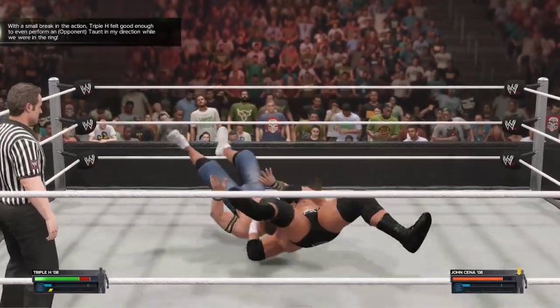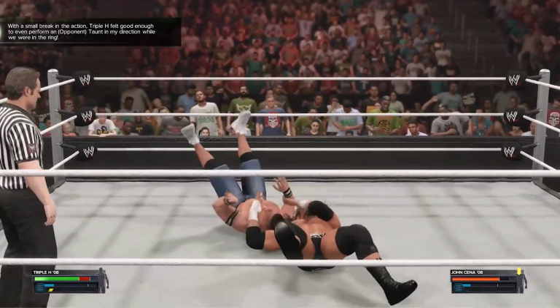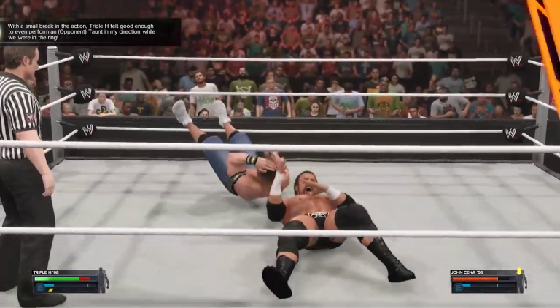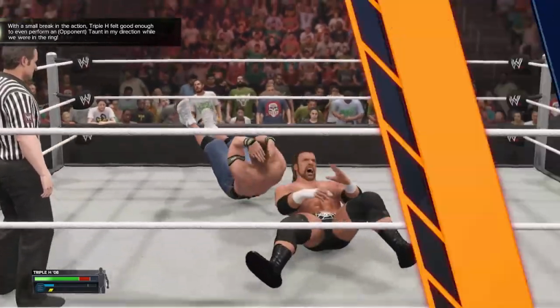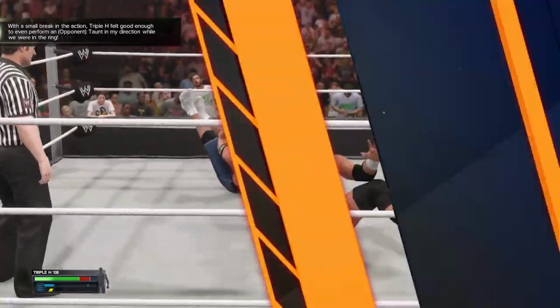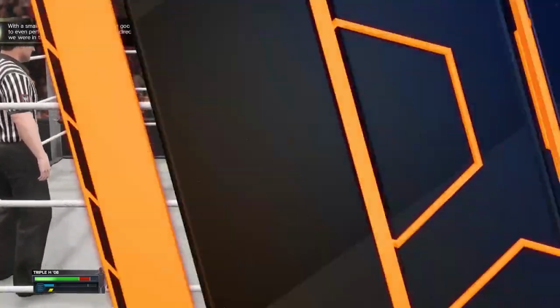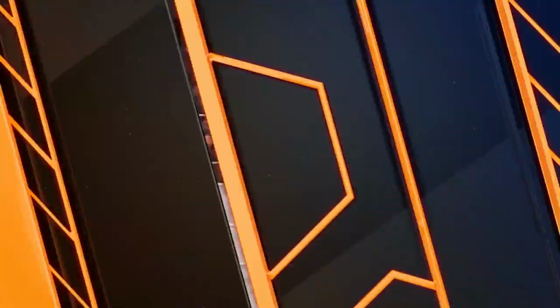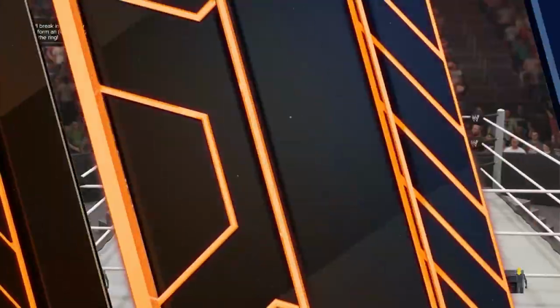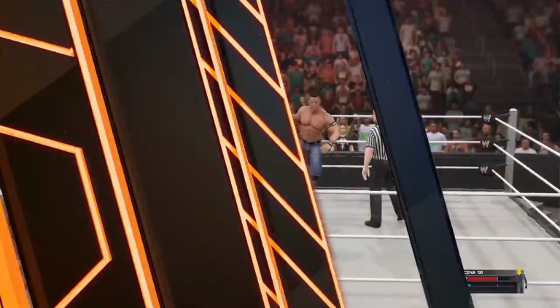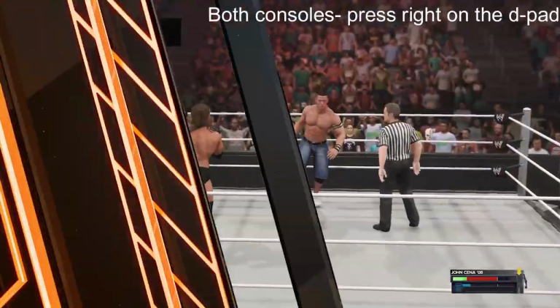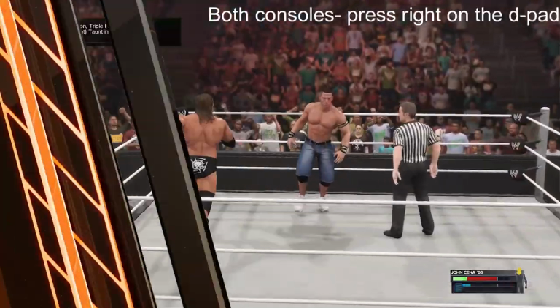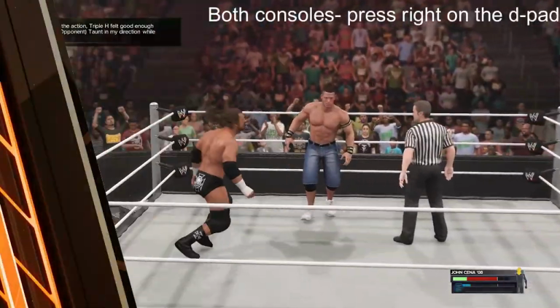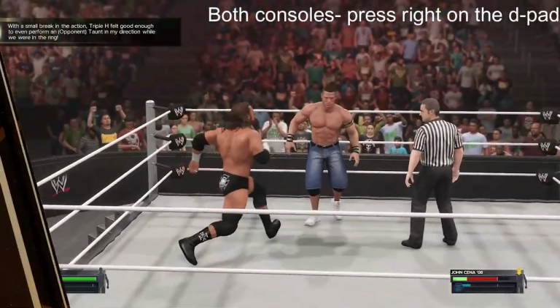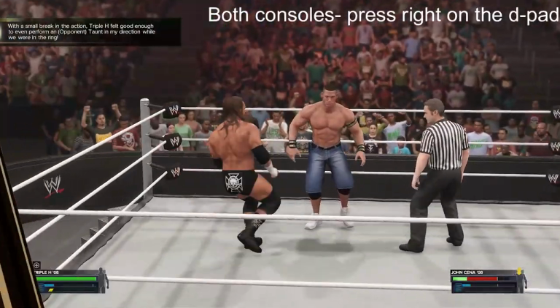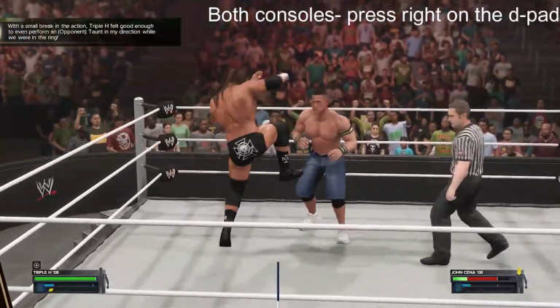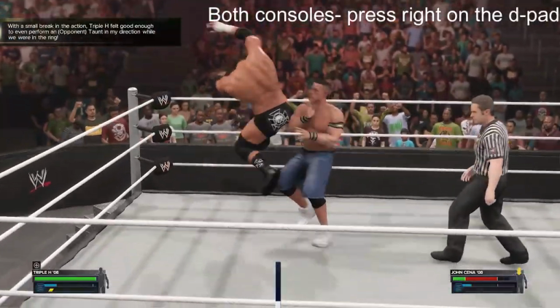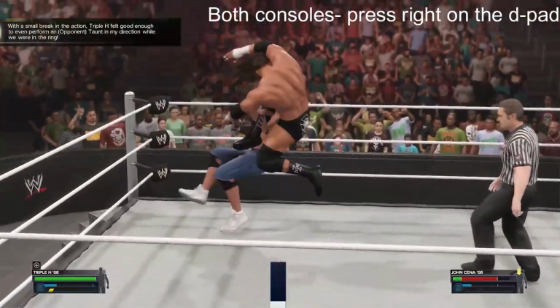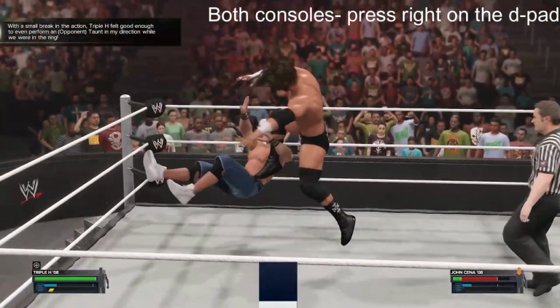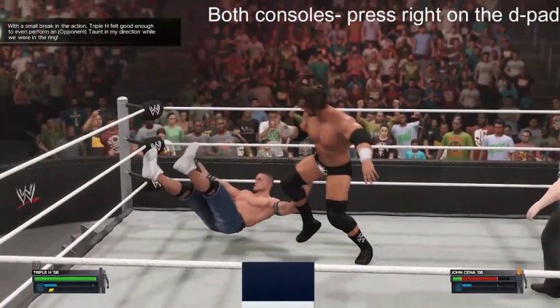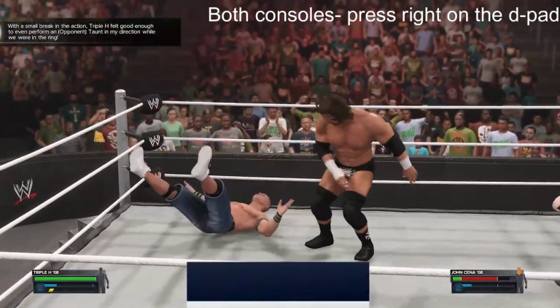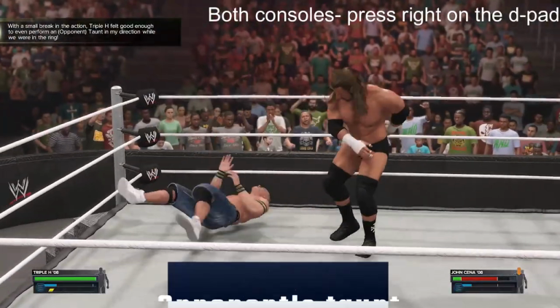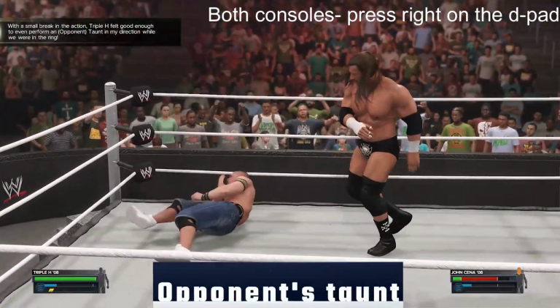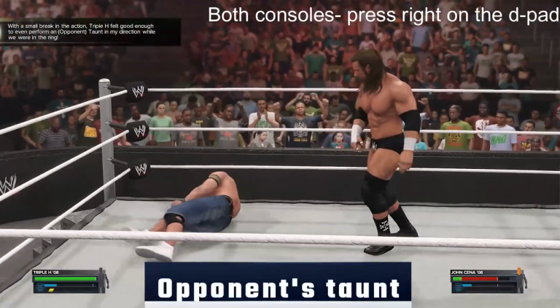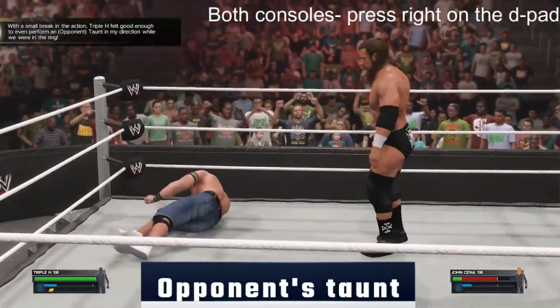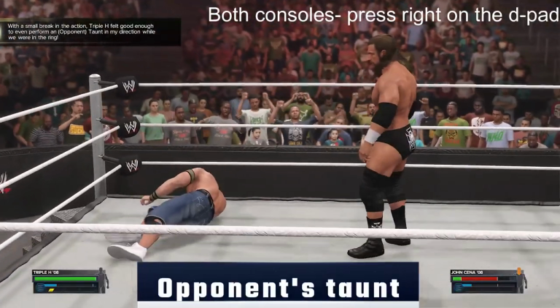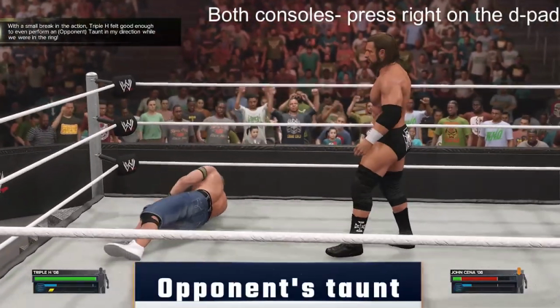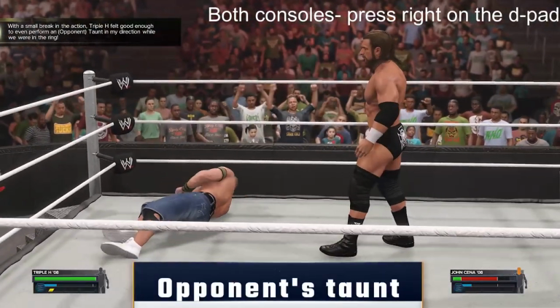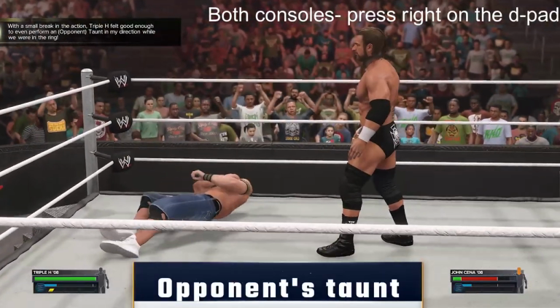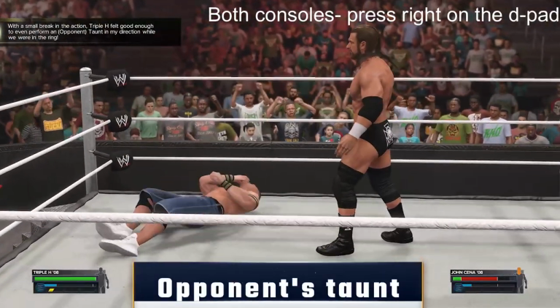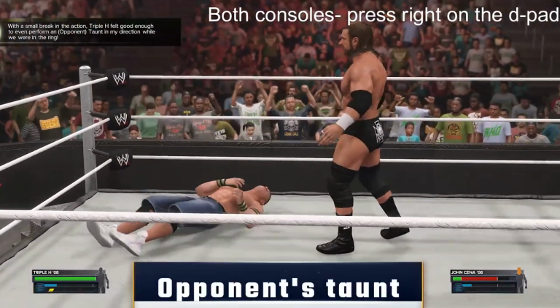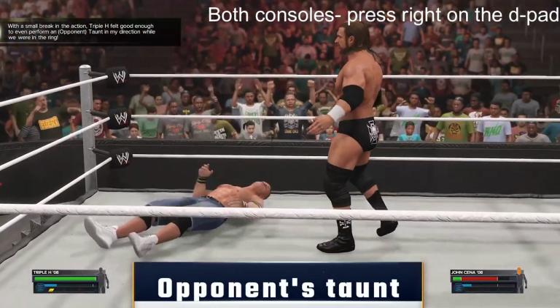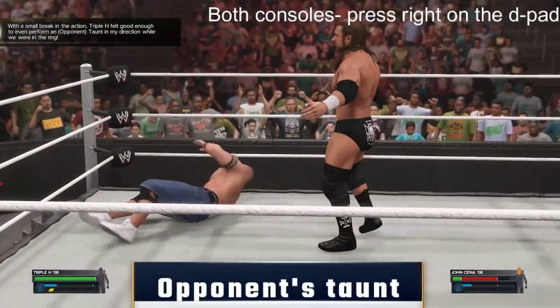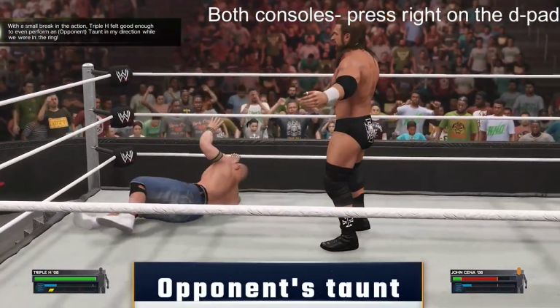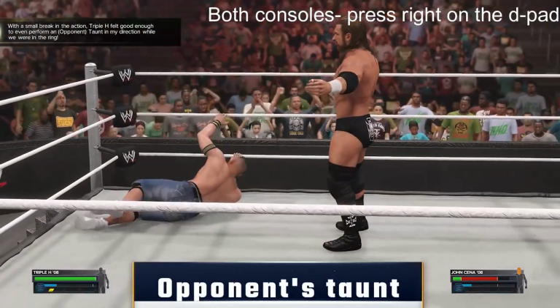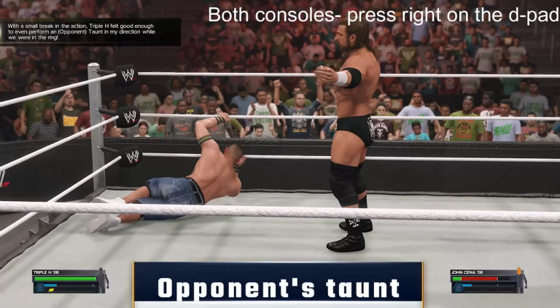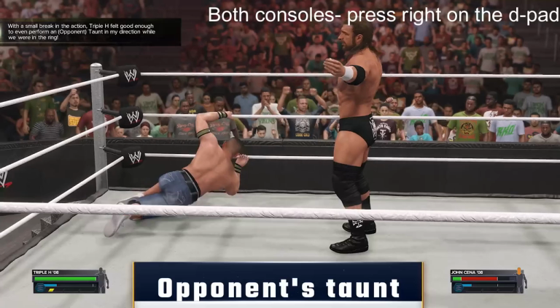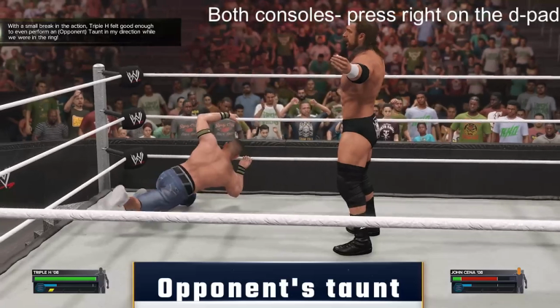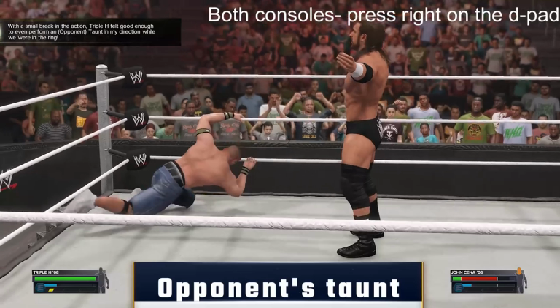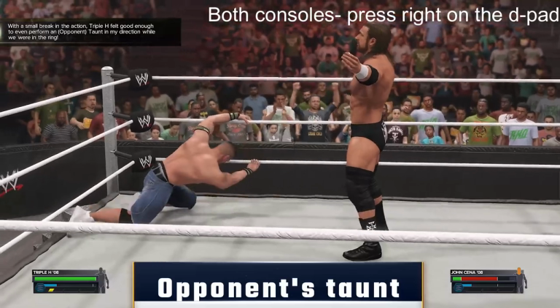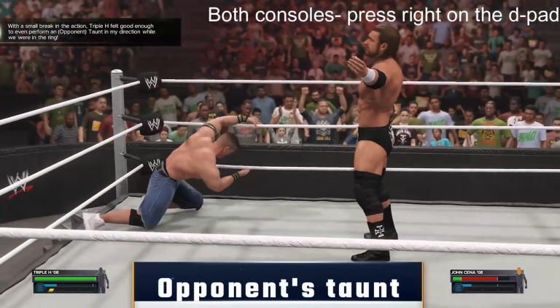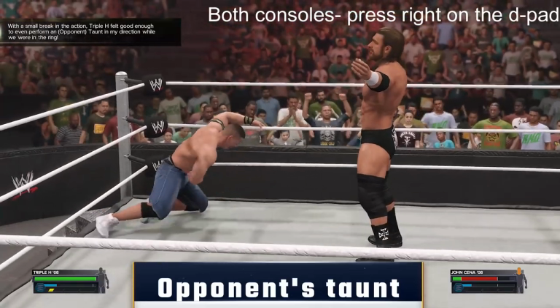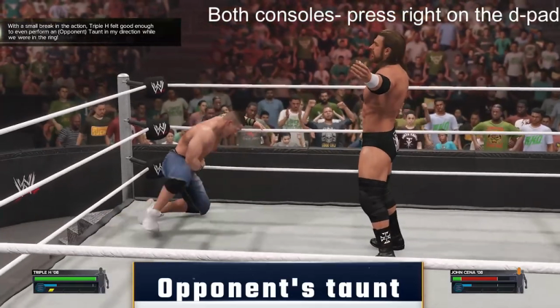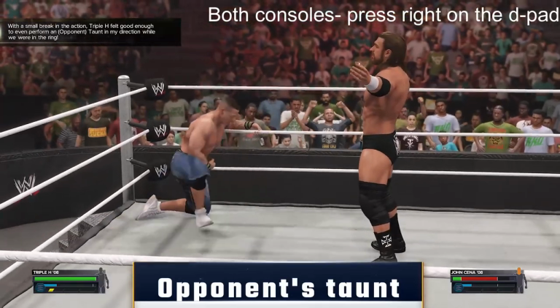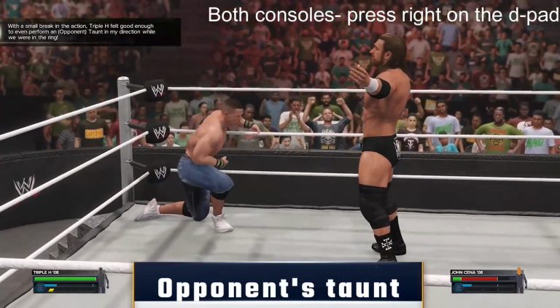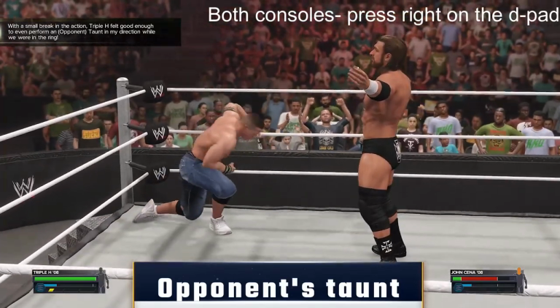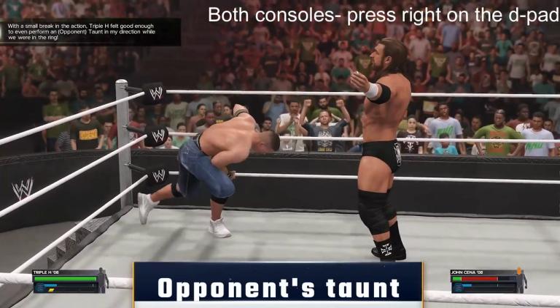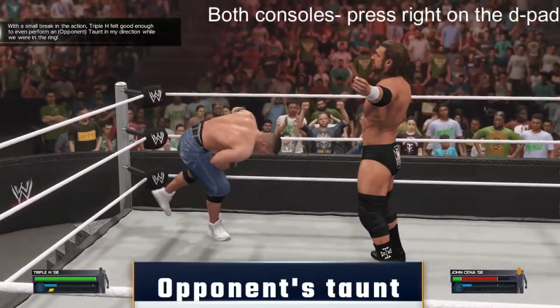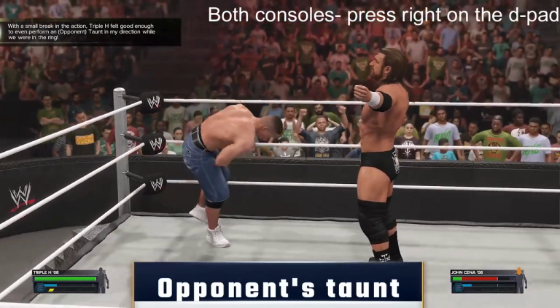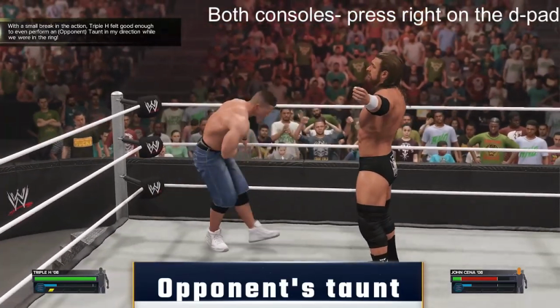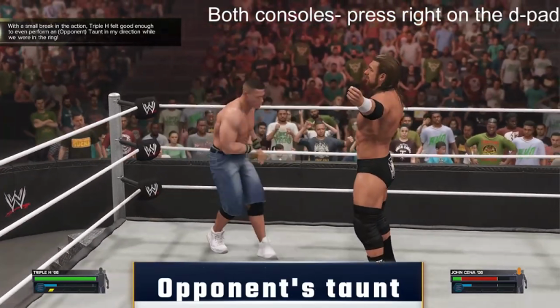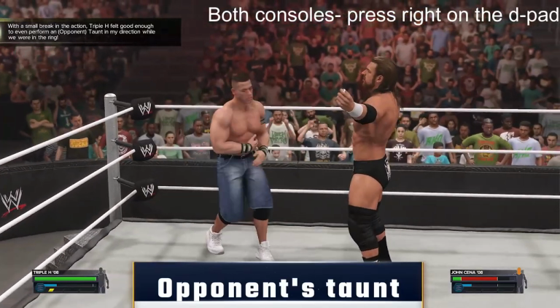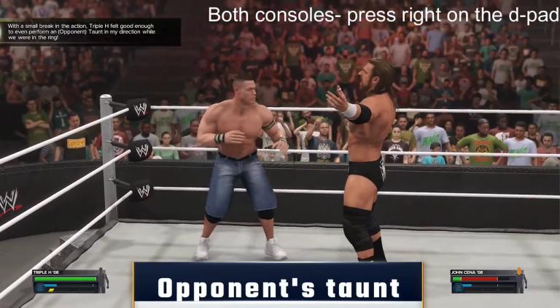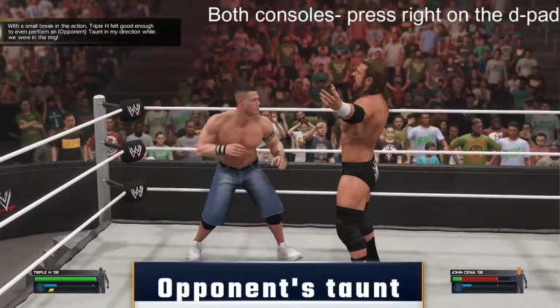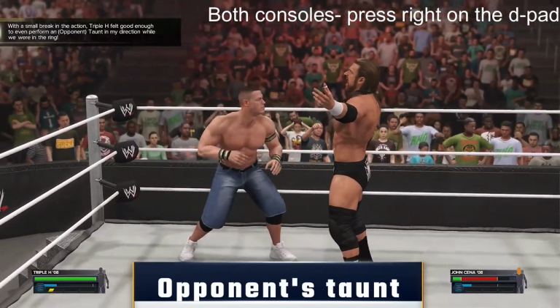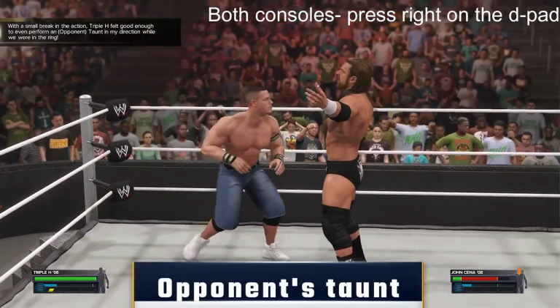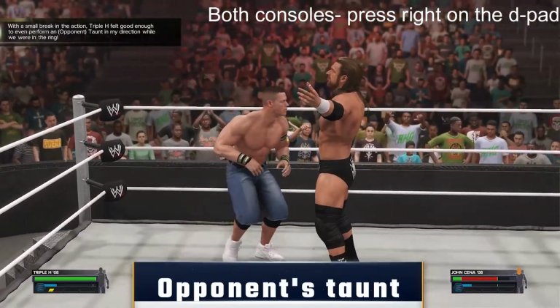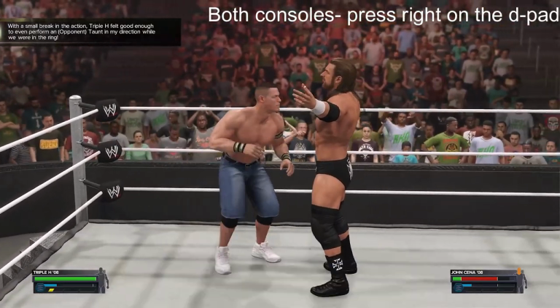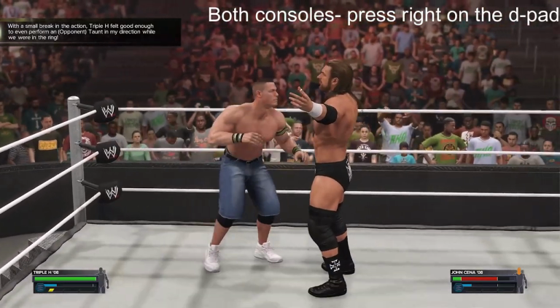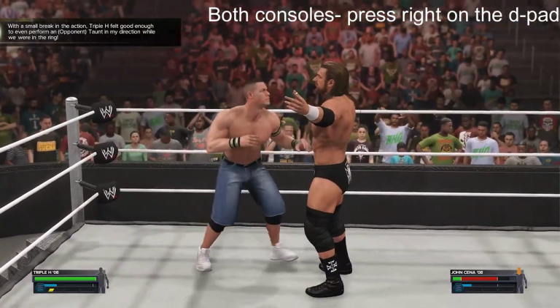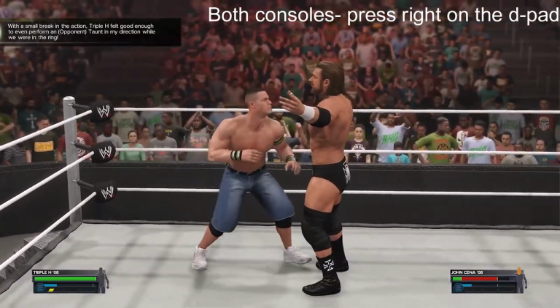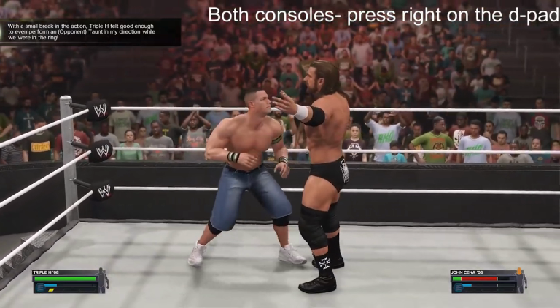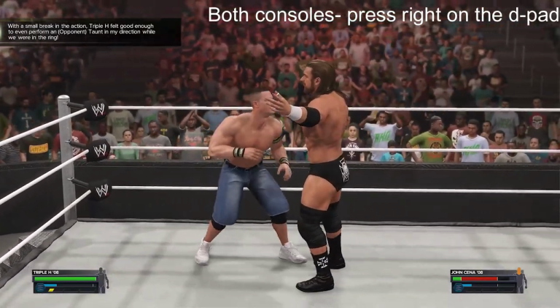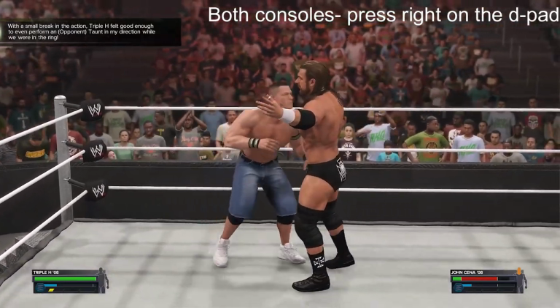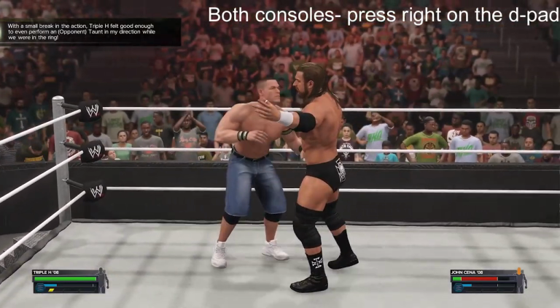The sixth objective: Cena must be in the ring, and I would knock him down first and then press right on the D-pad to do an opponent's taunt.